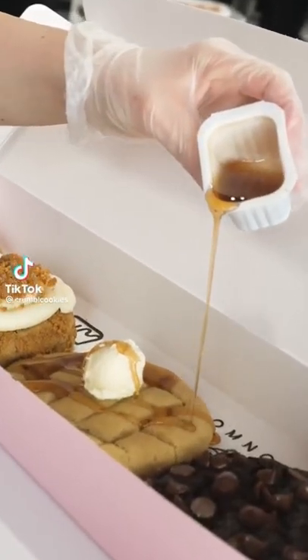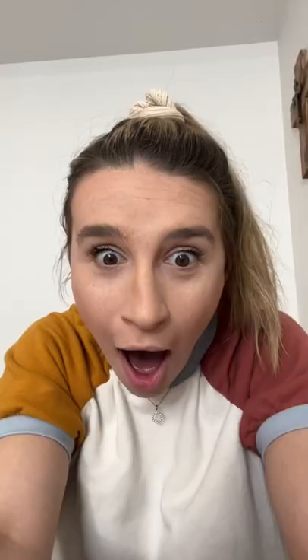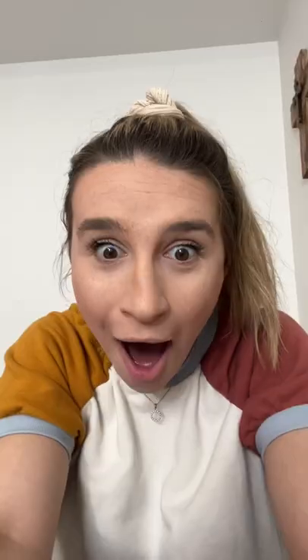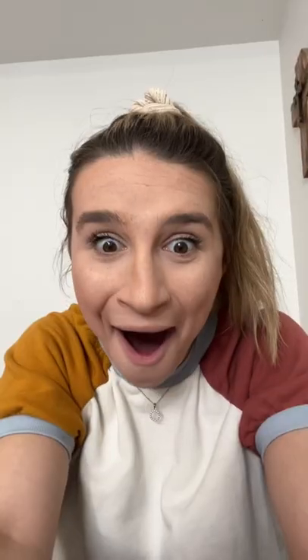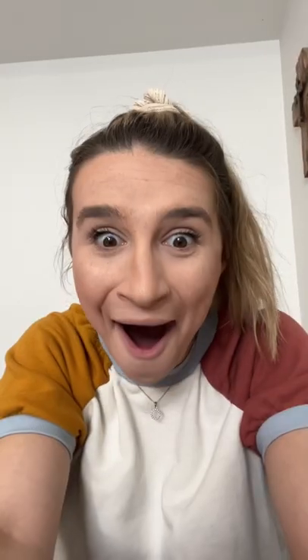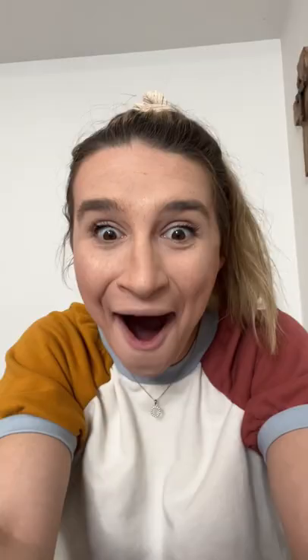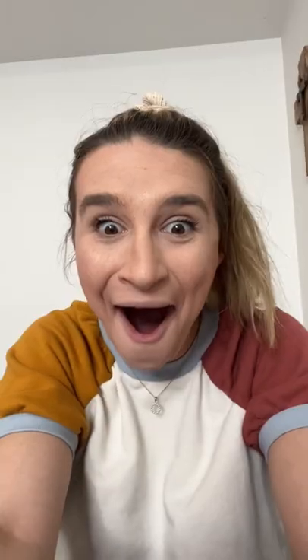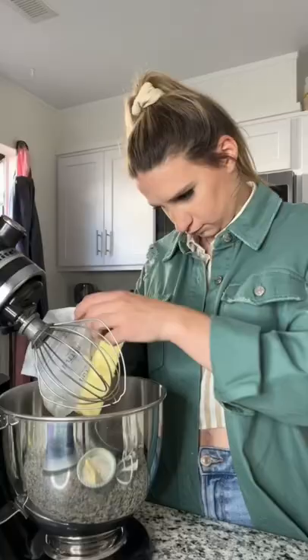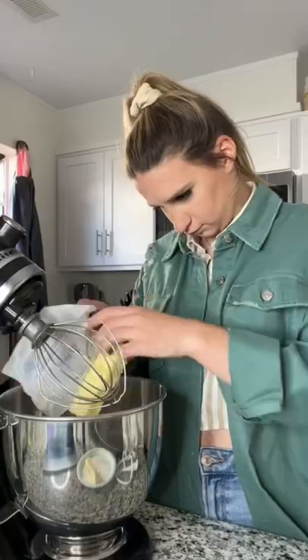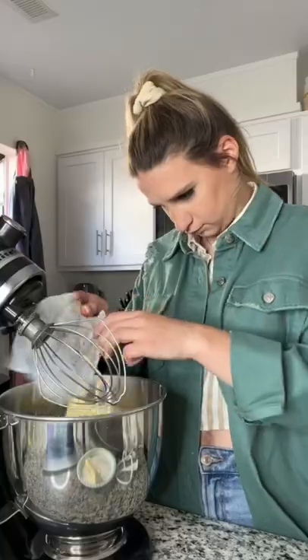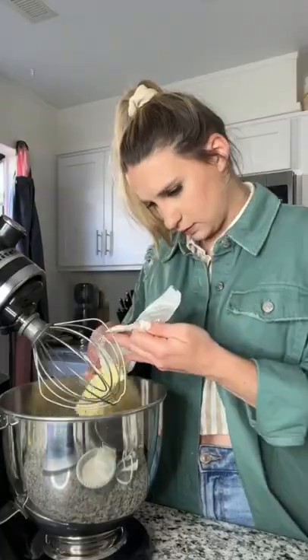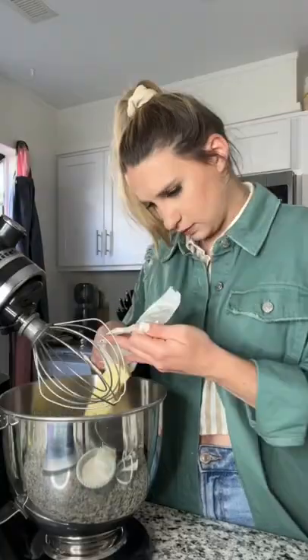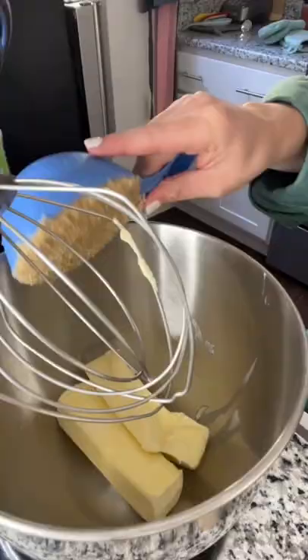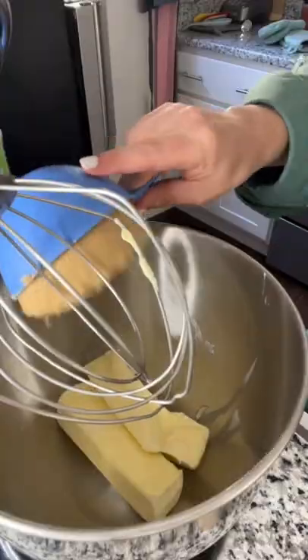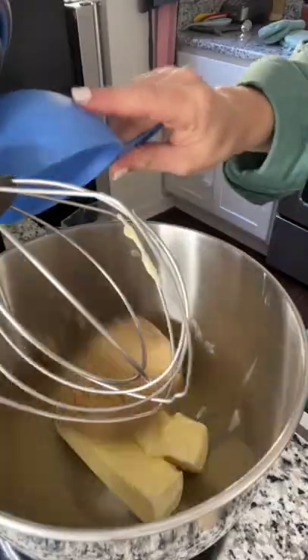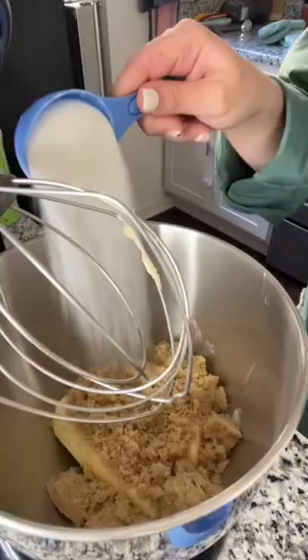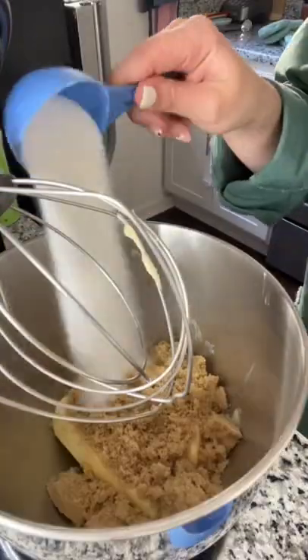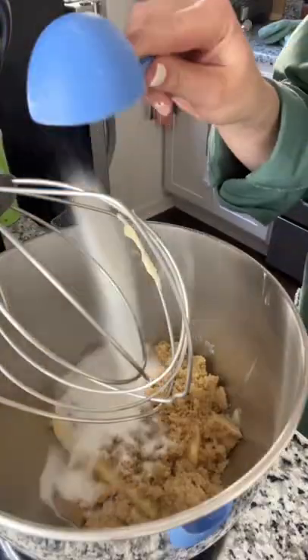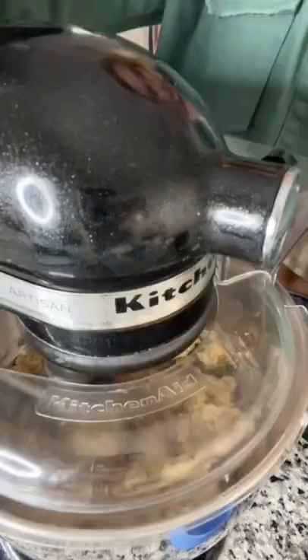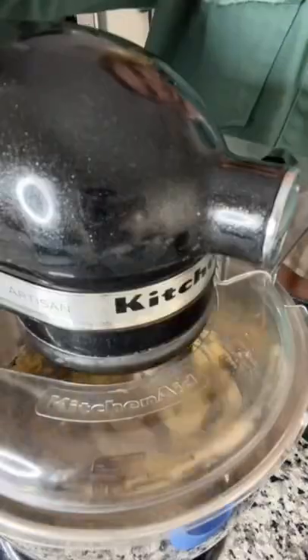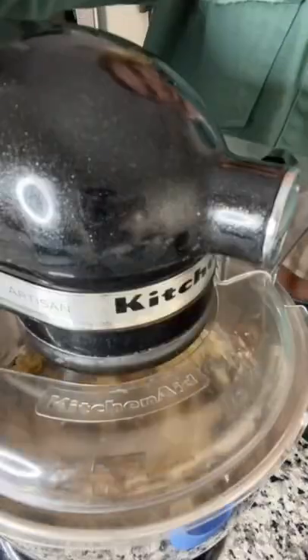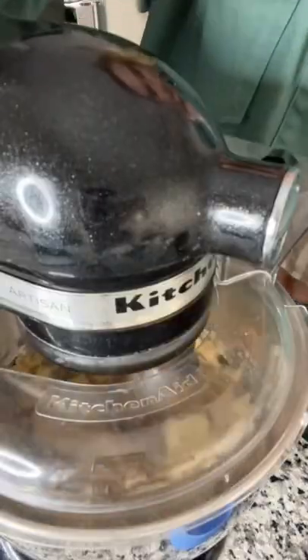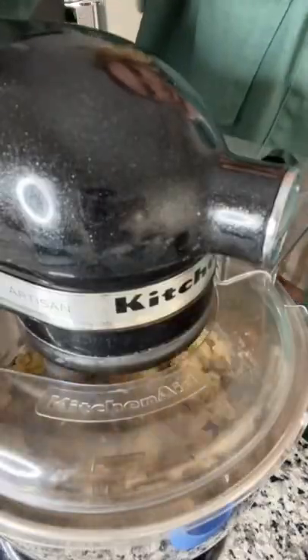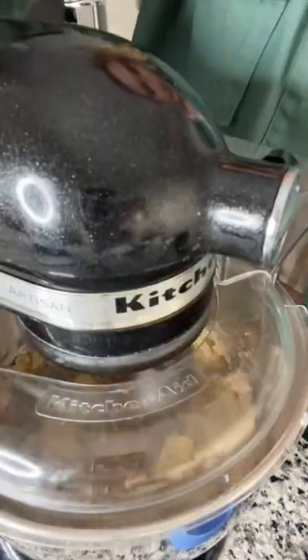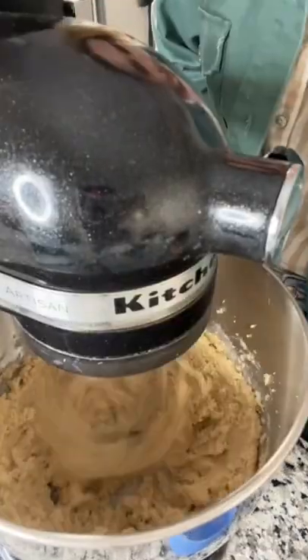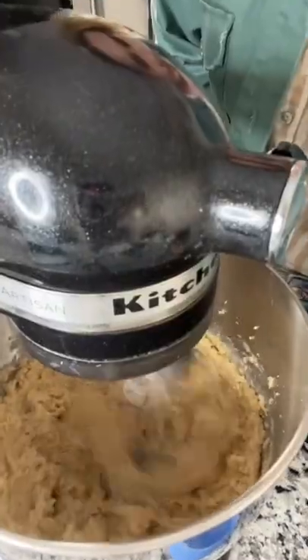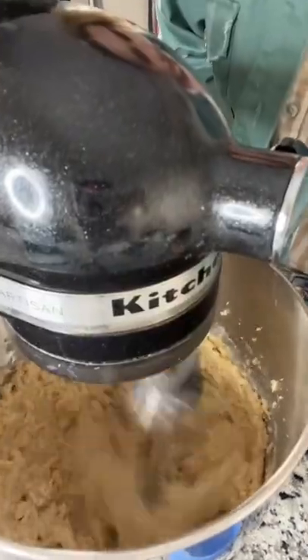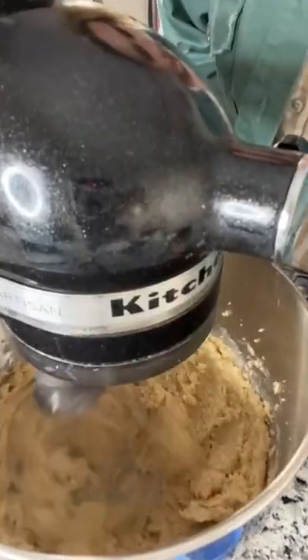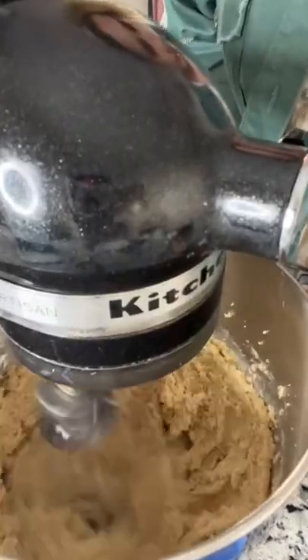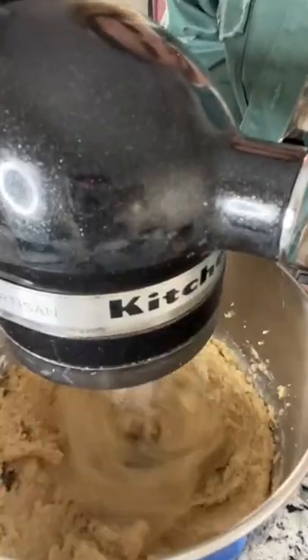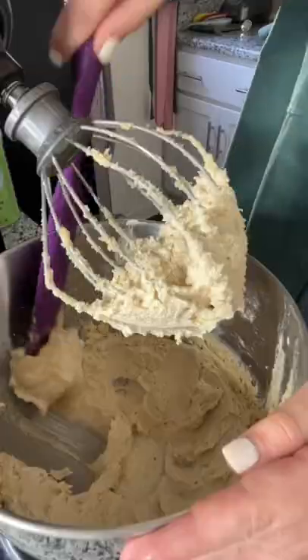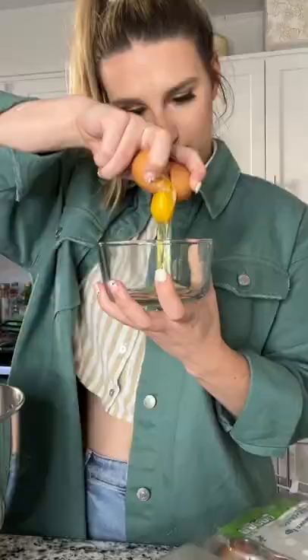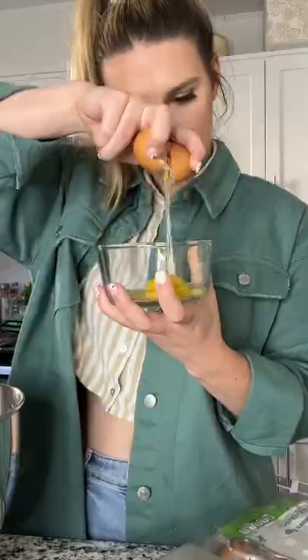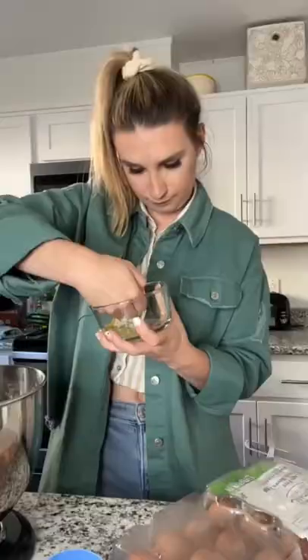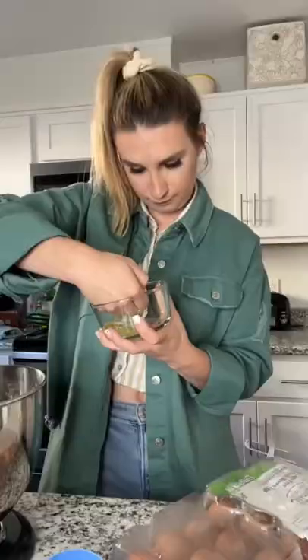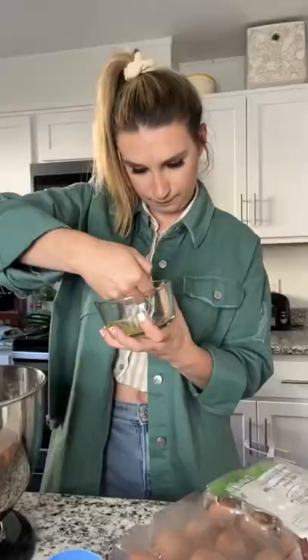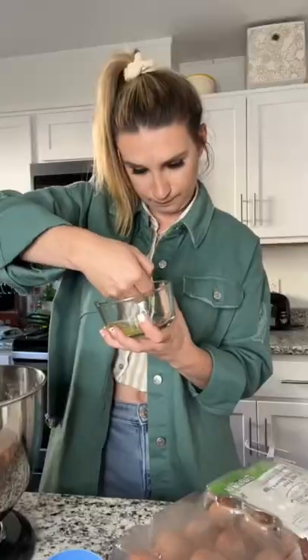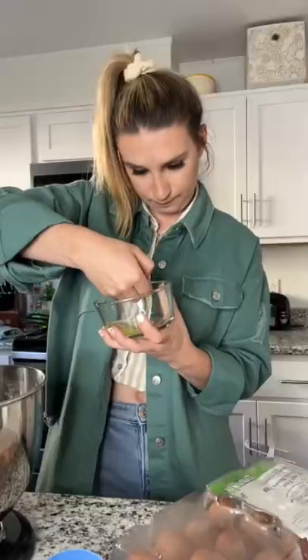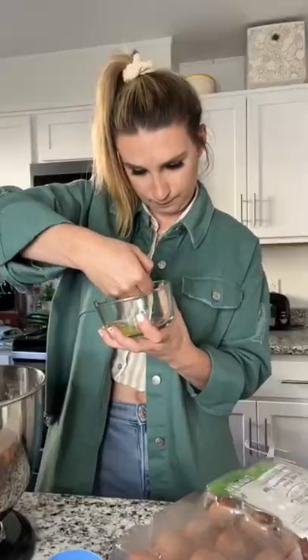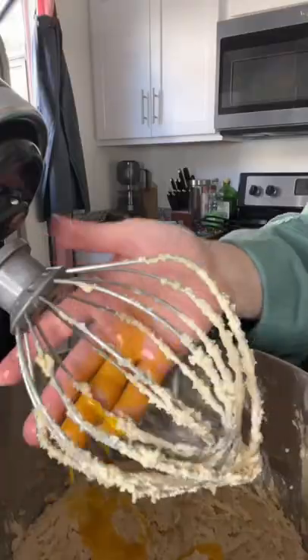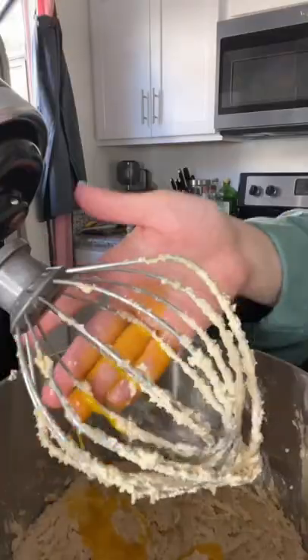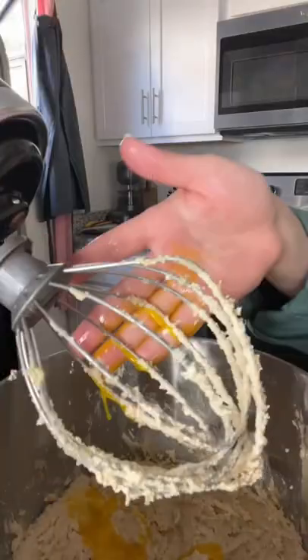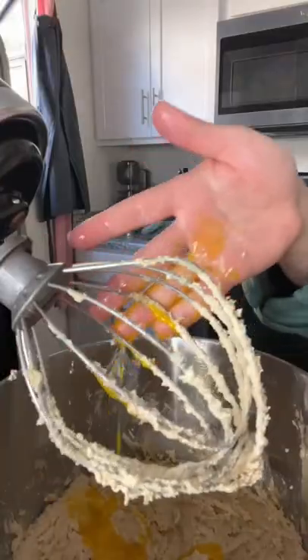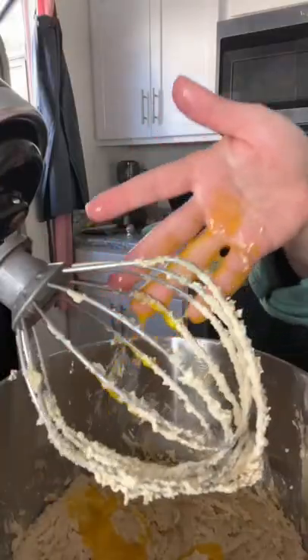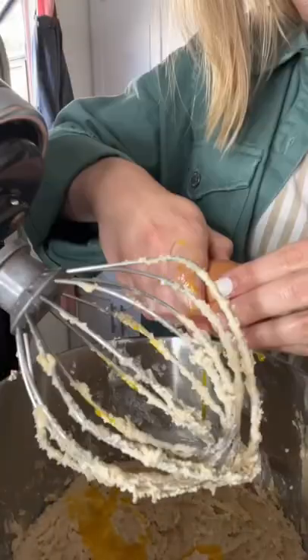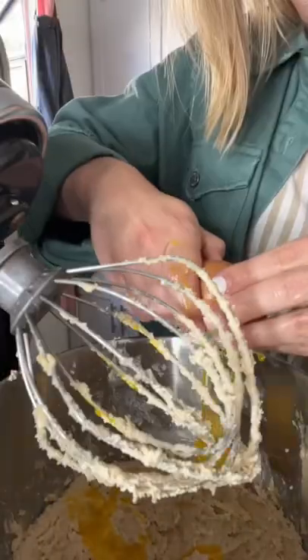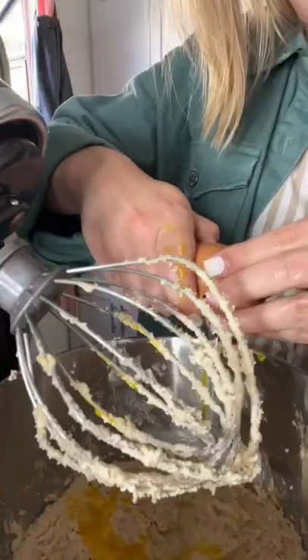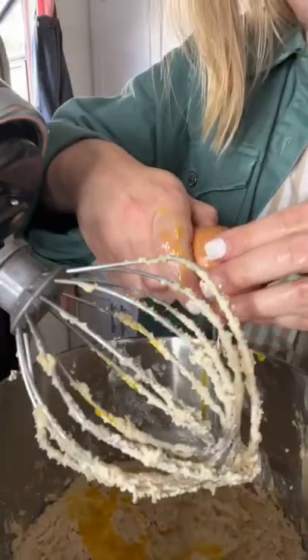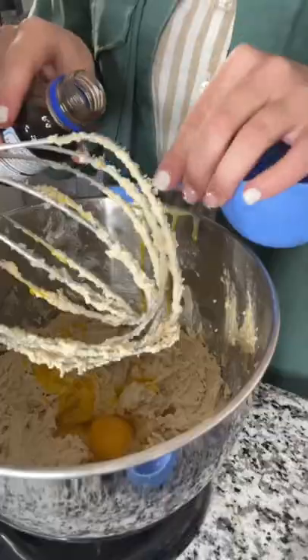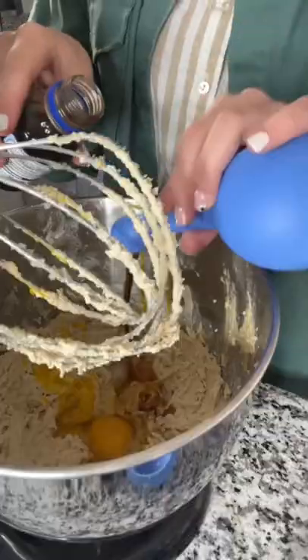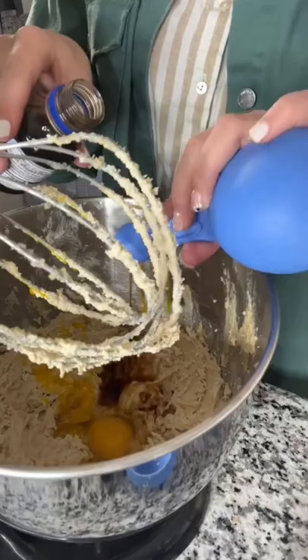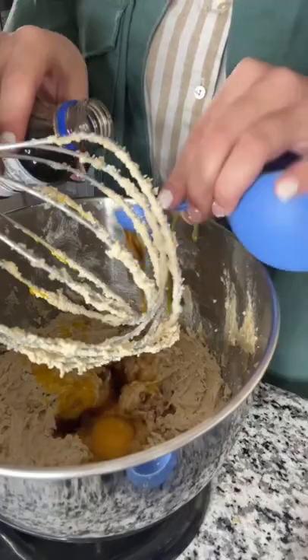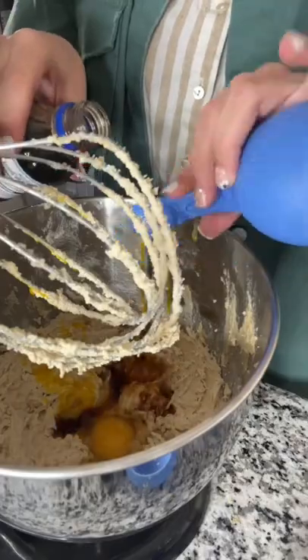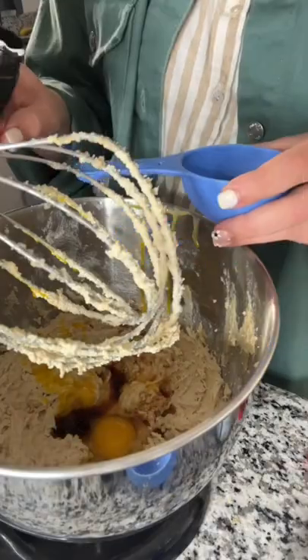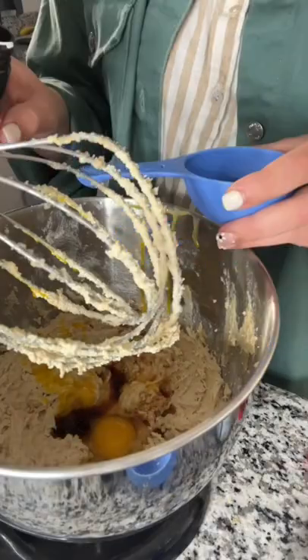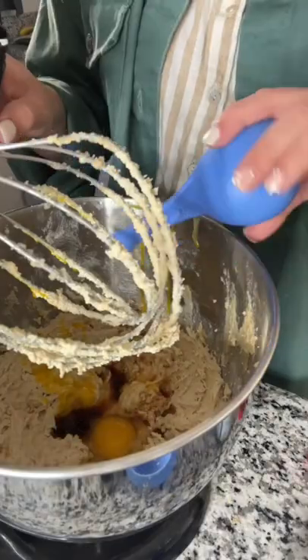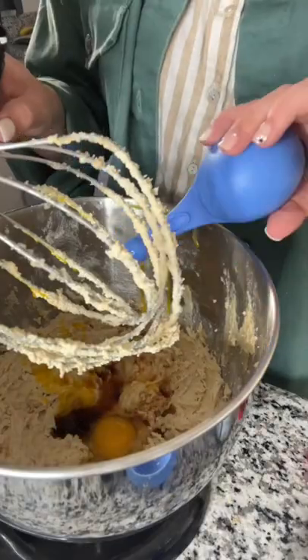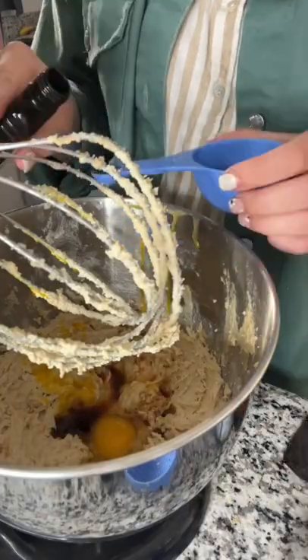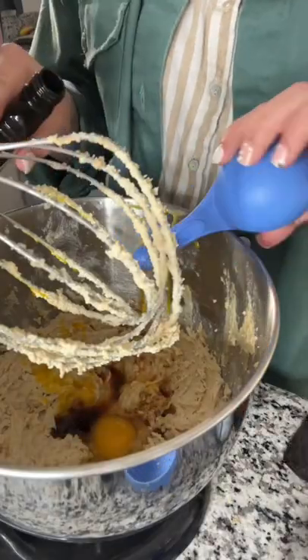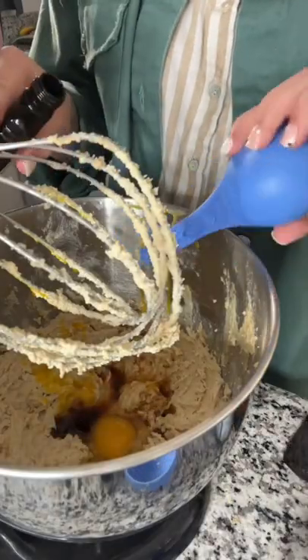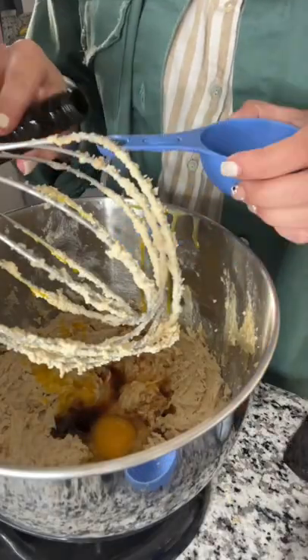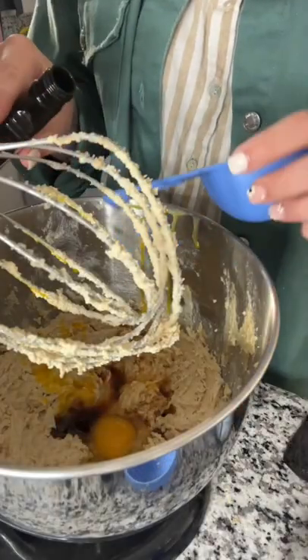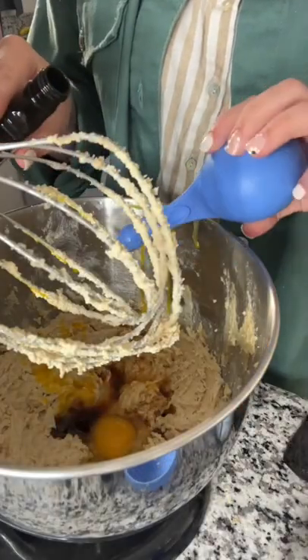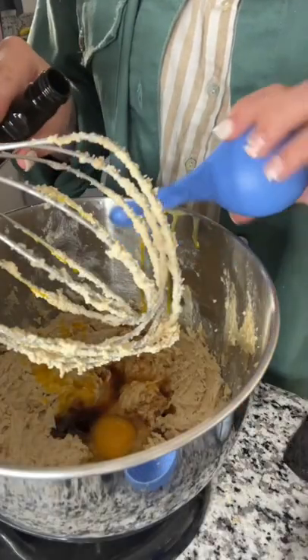Let's make it from home. First I creamed together butter, brown sugar, and regular sugar. Then I added in an egg and an egg yolk along with some maple, vanilla, and butter extract.